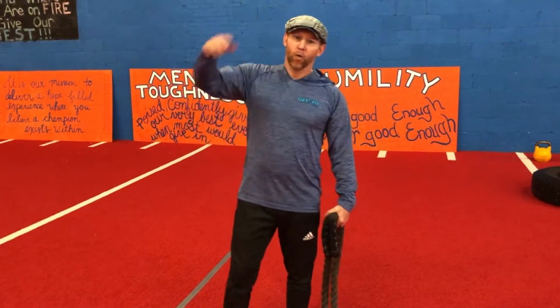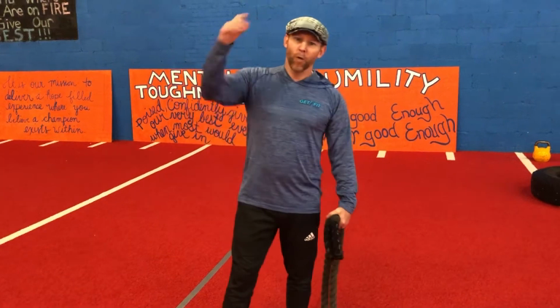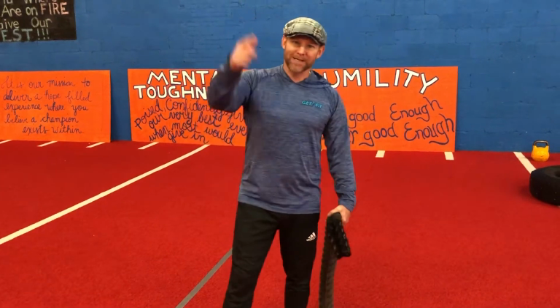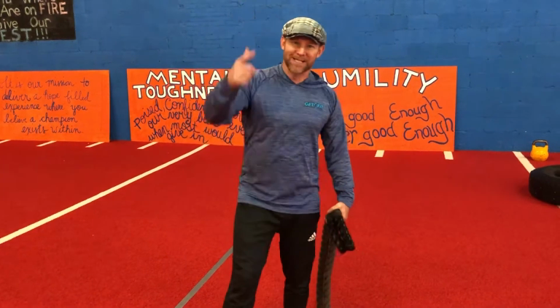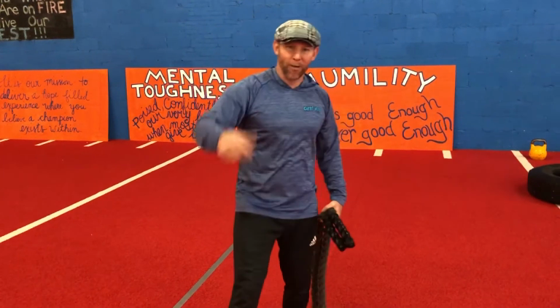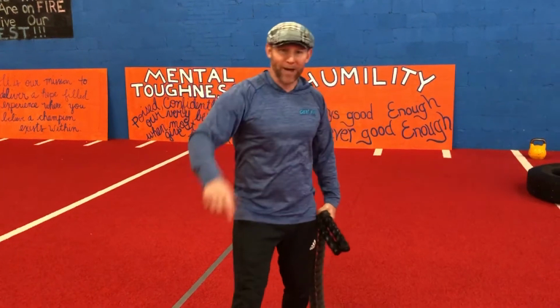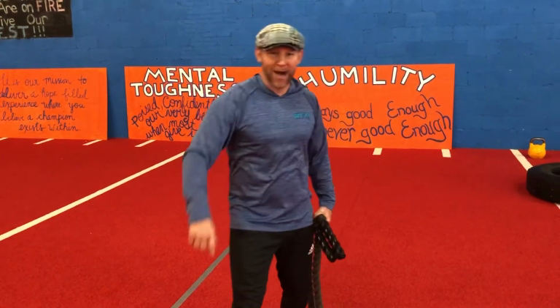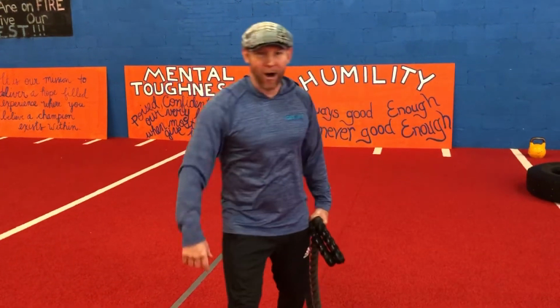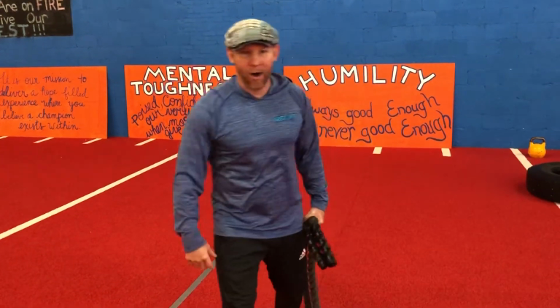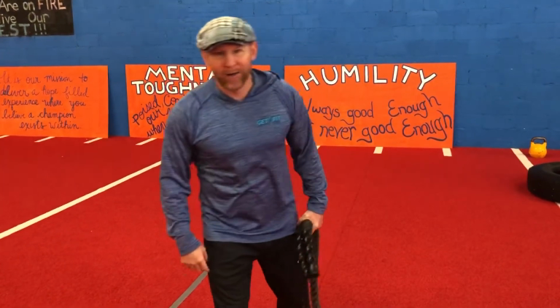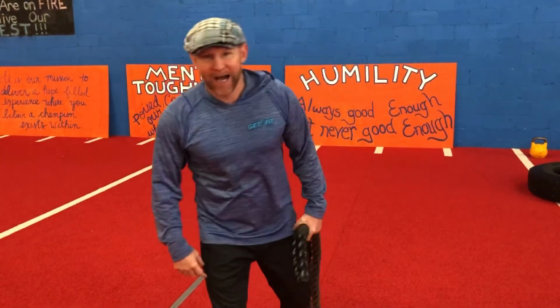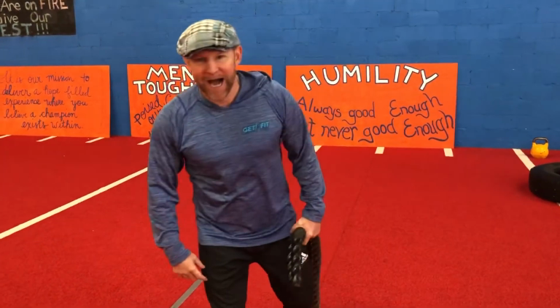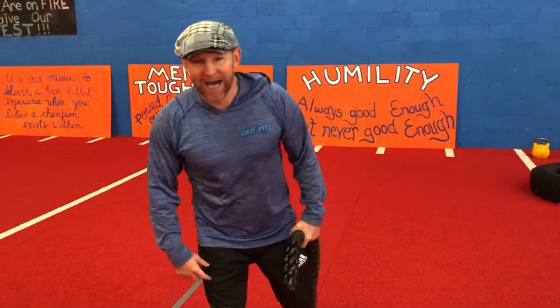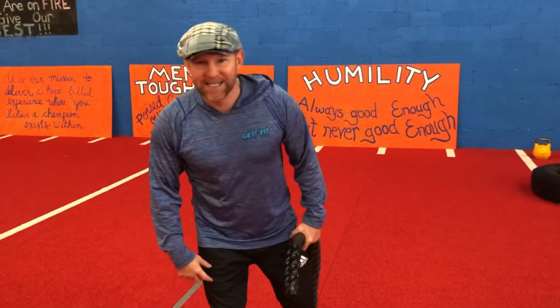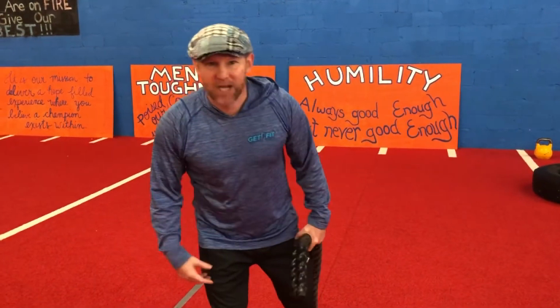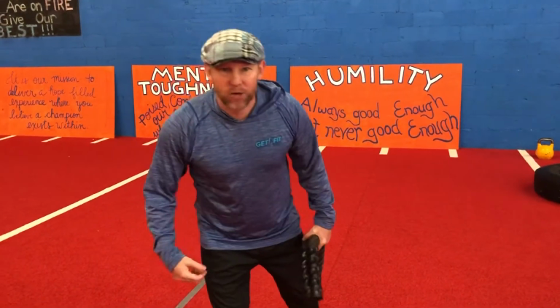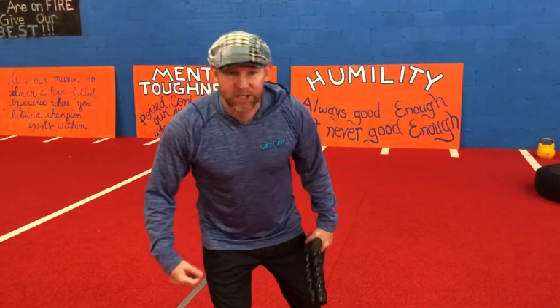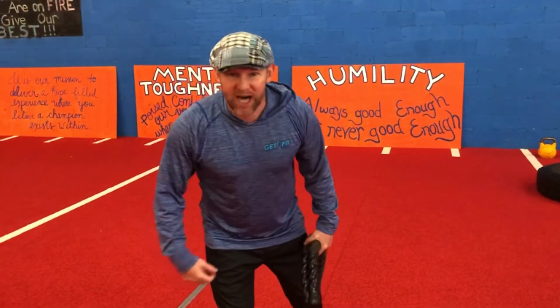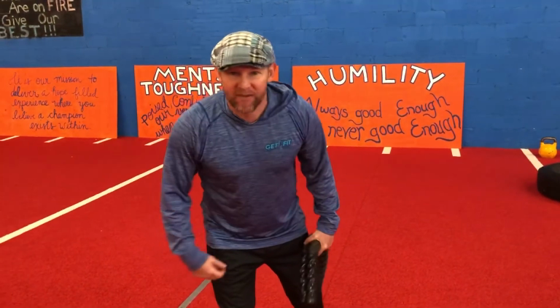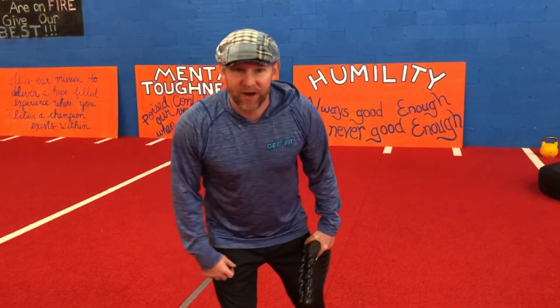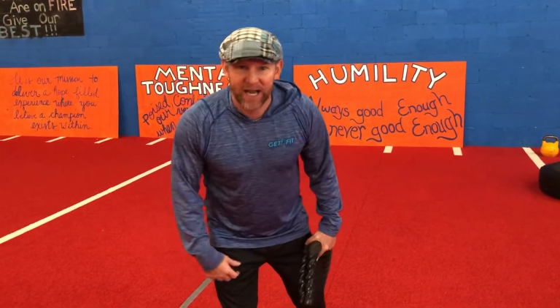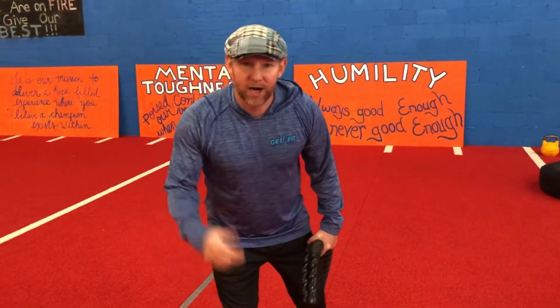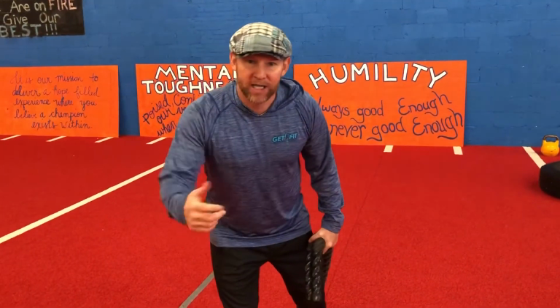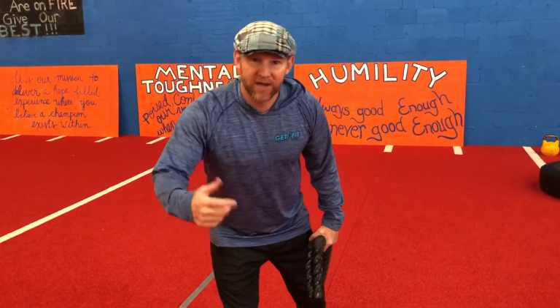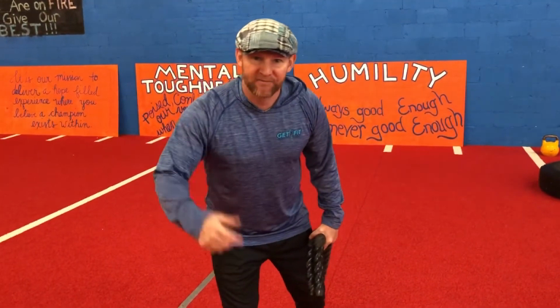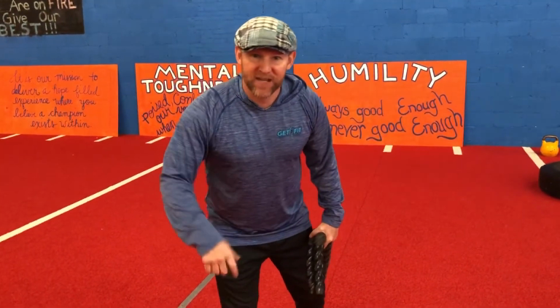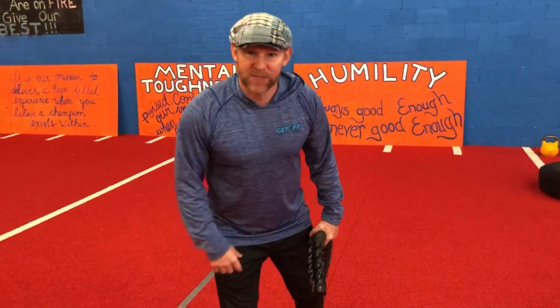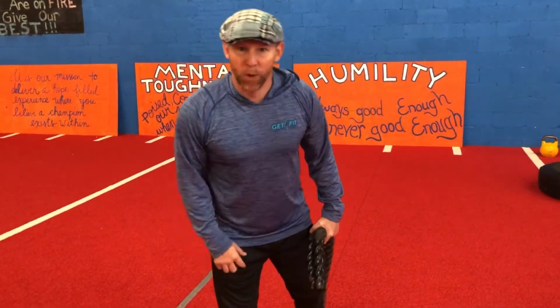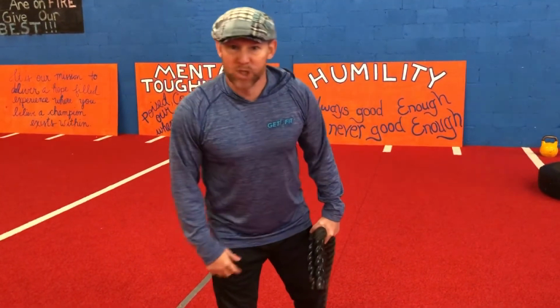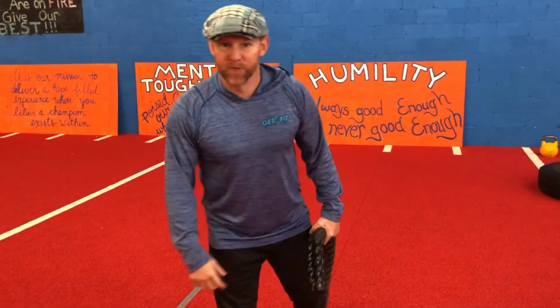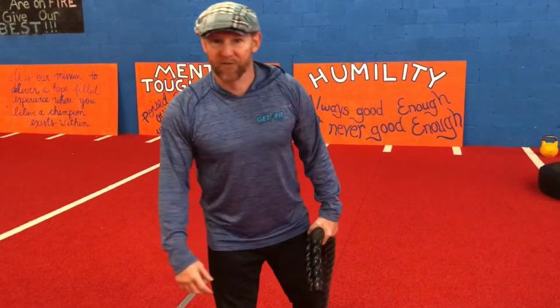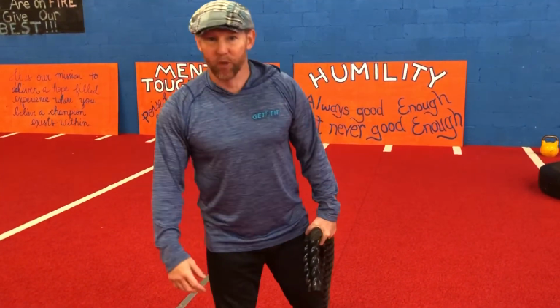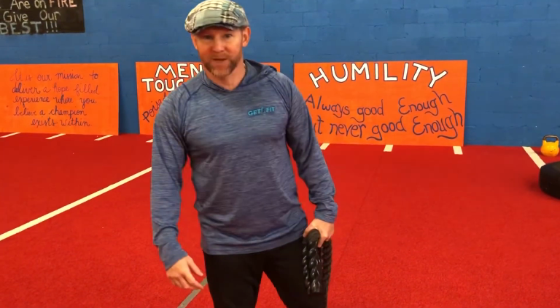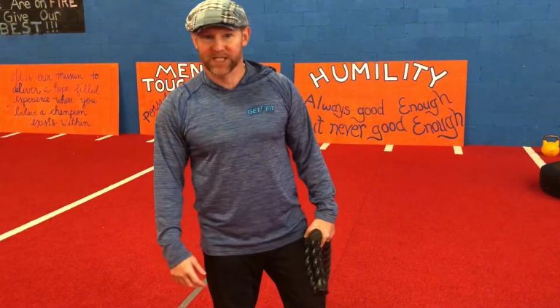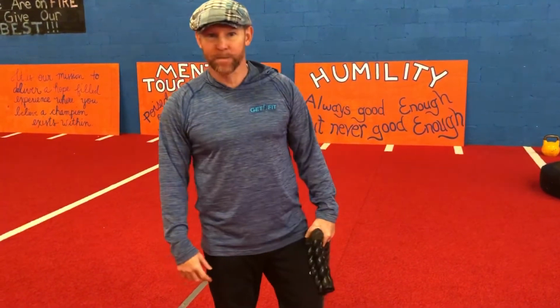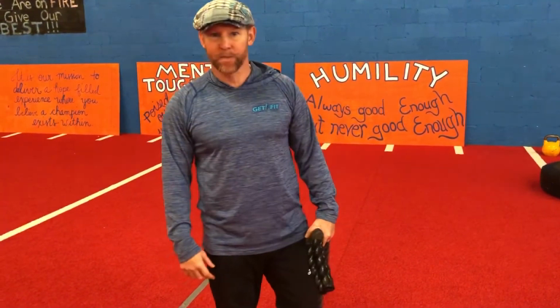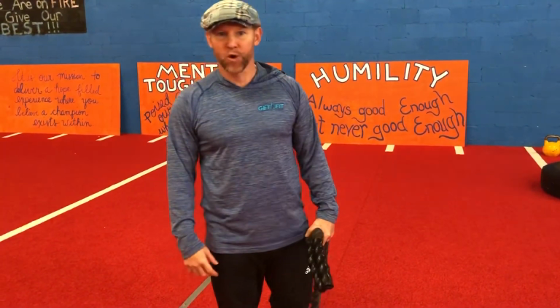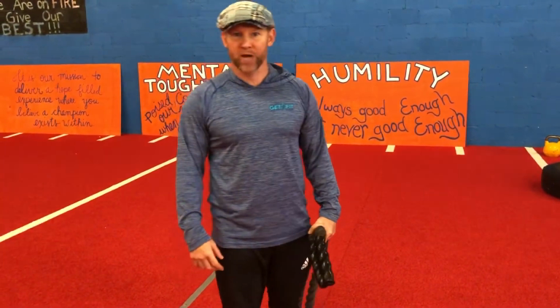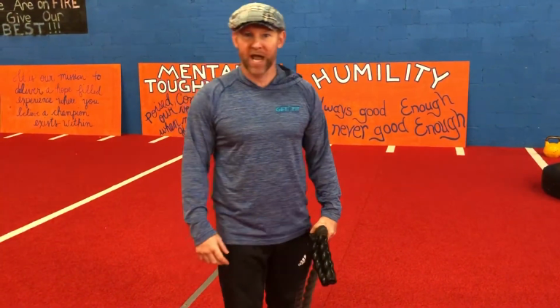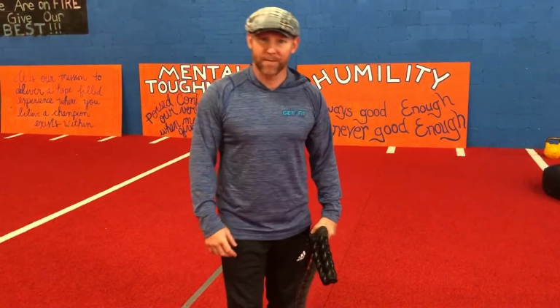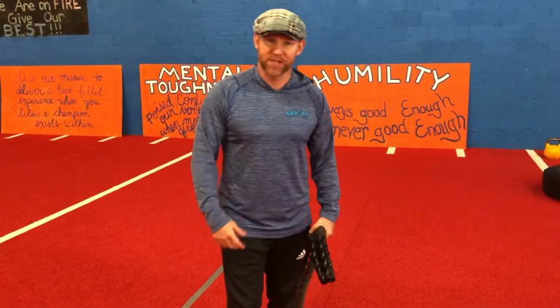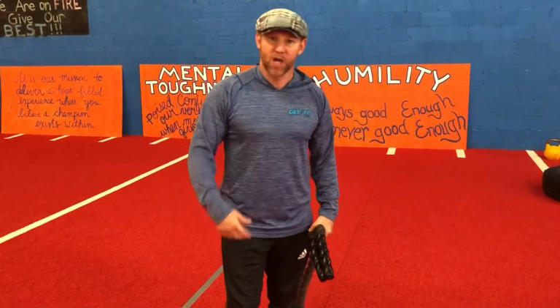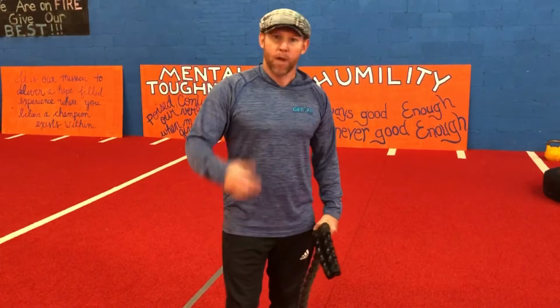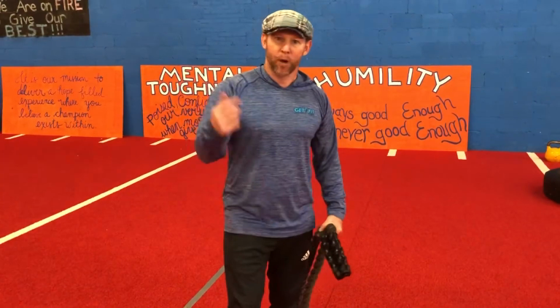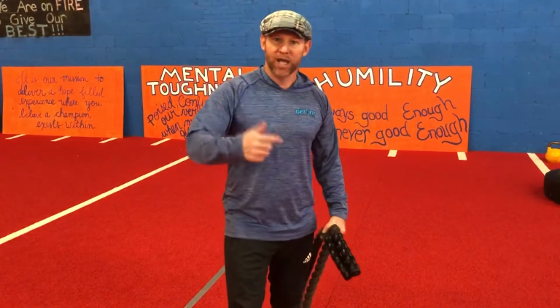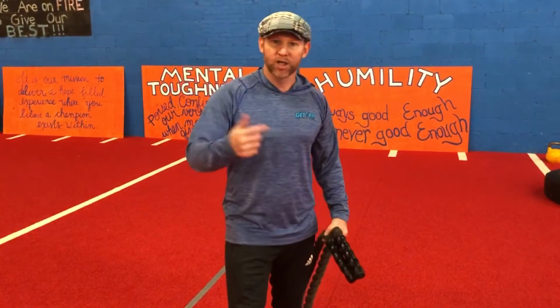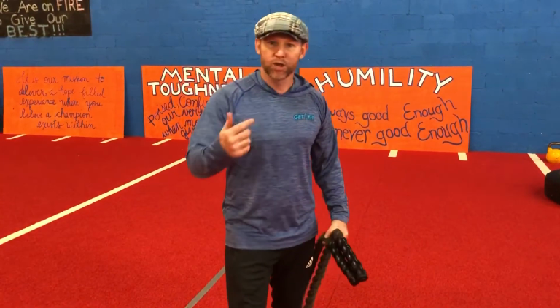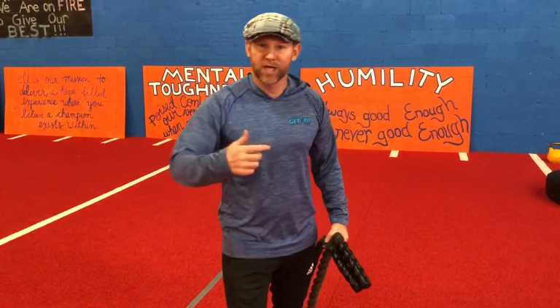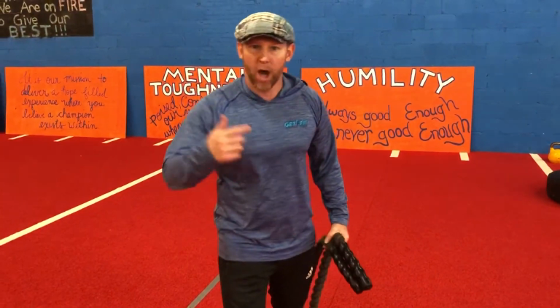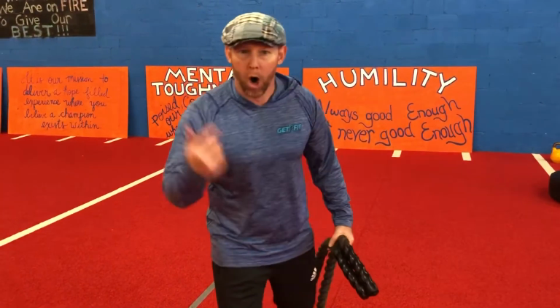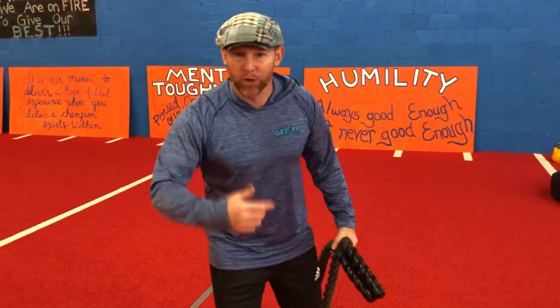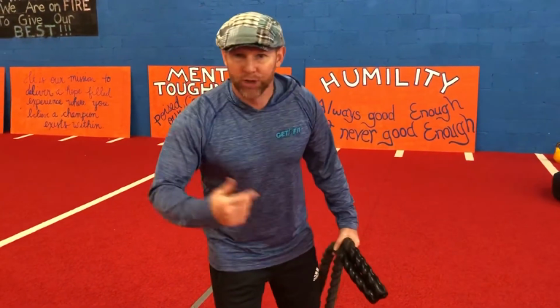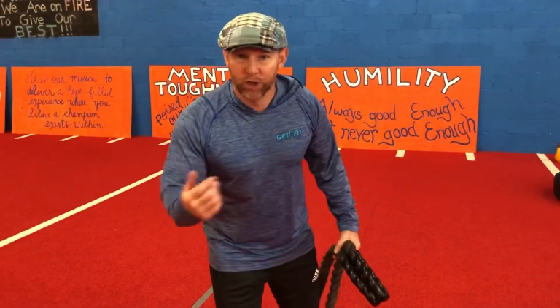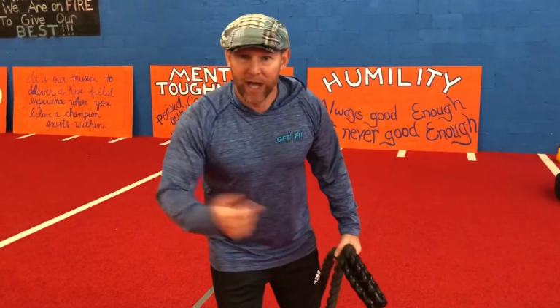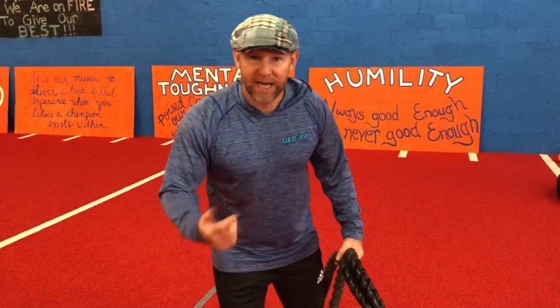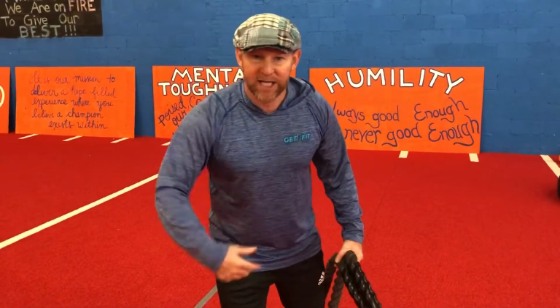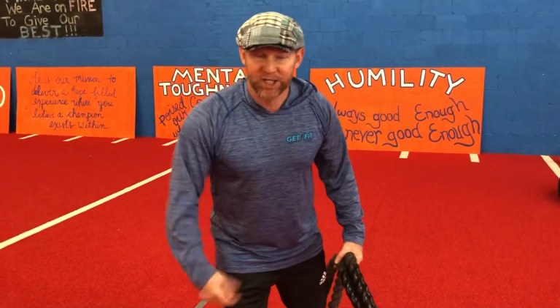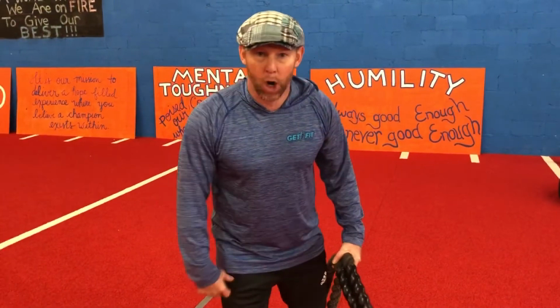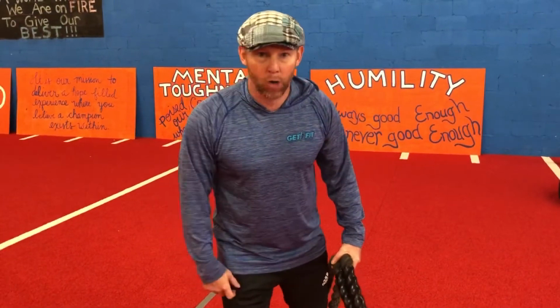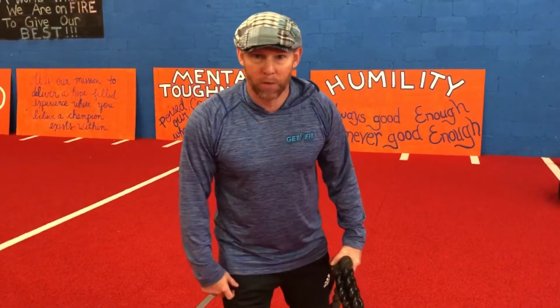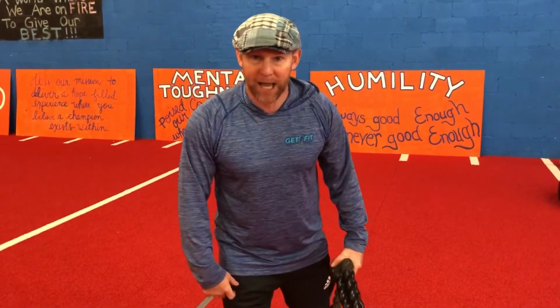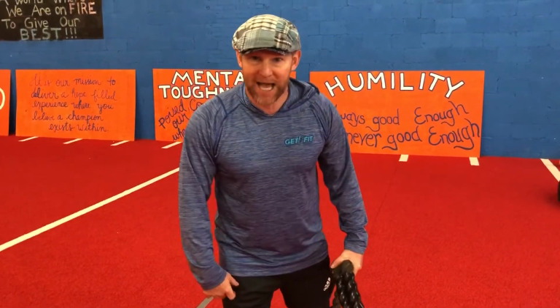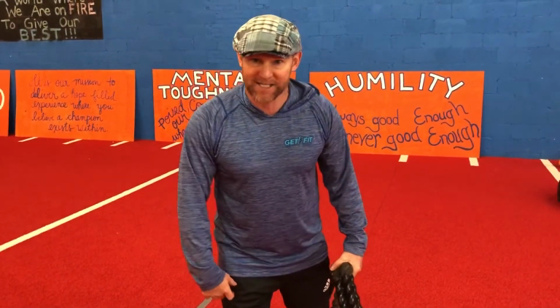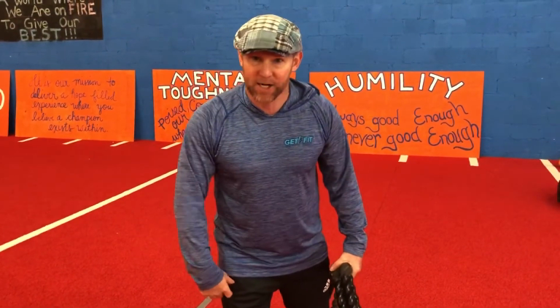What's going on guys? Coach Jeffrey here, Get Fit Sports Performance and Boot Camps, bringing you the alternating shoulder blaster.